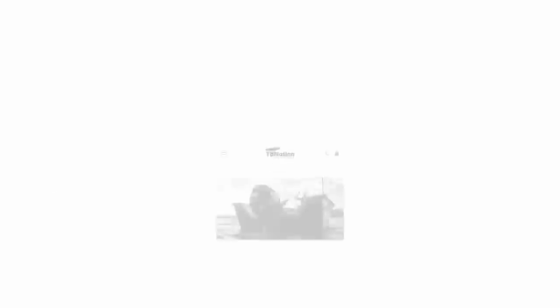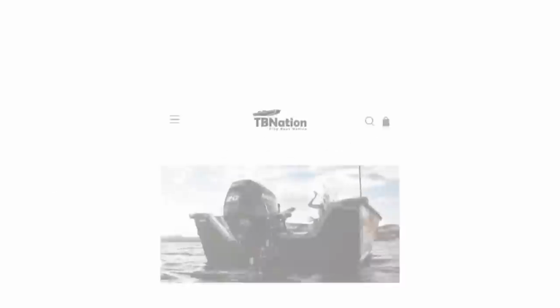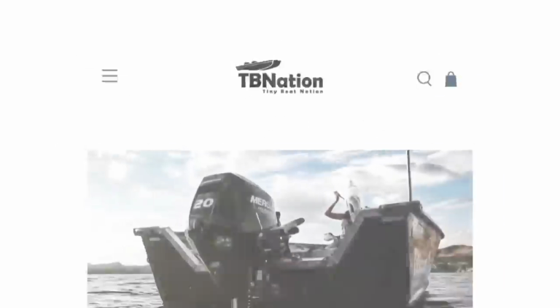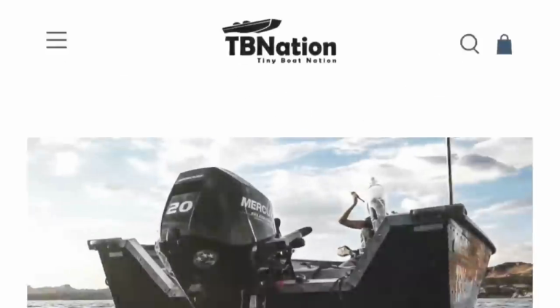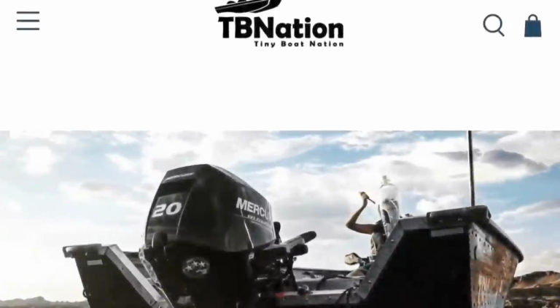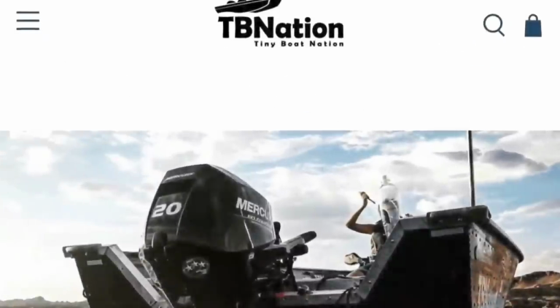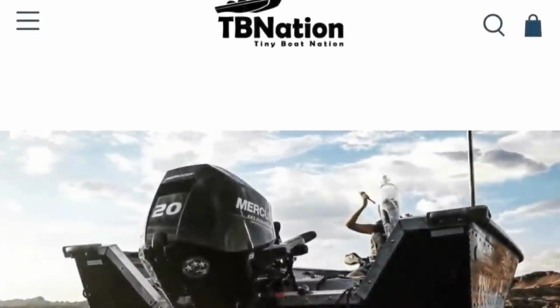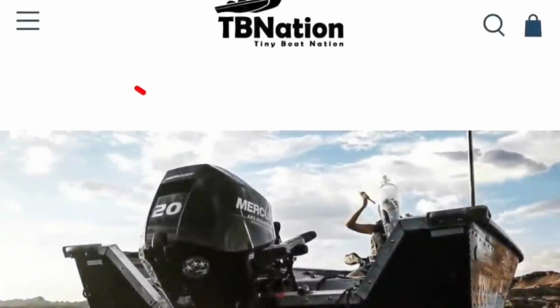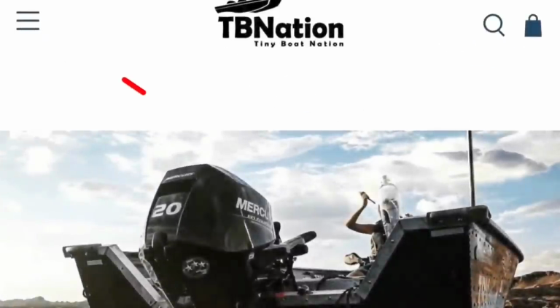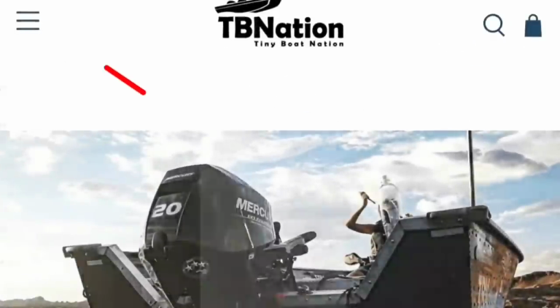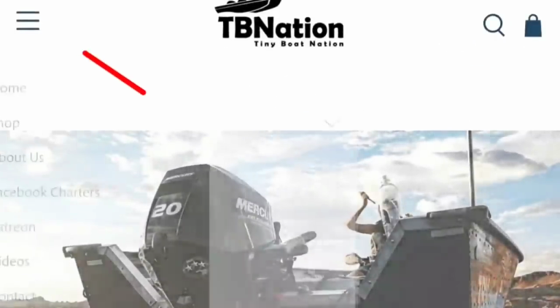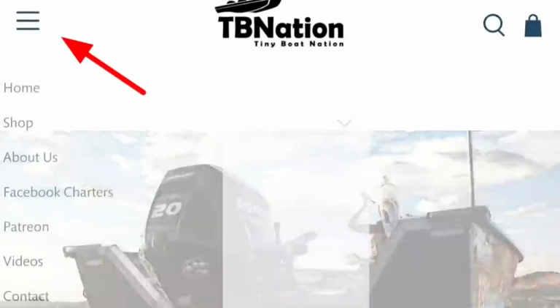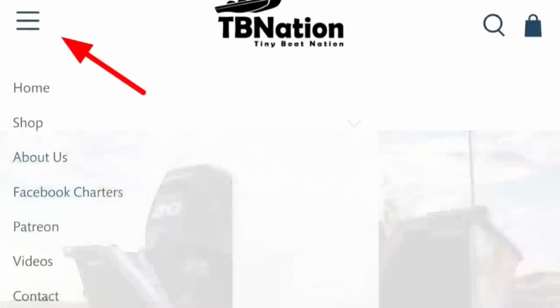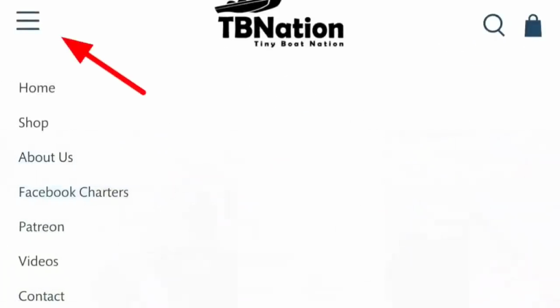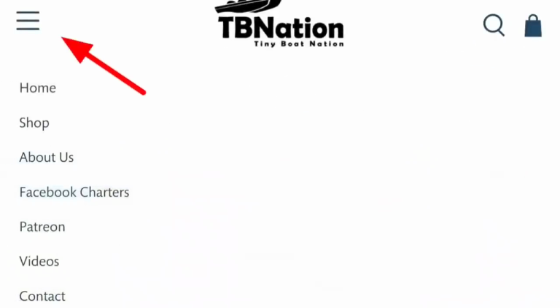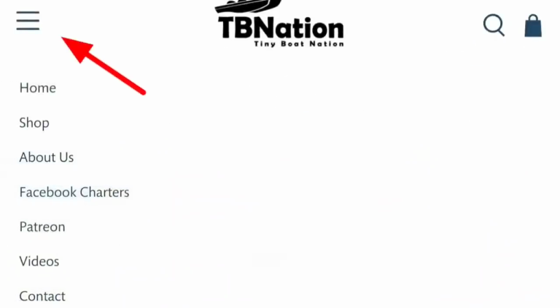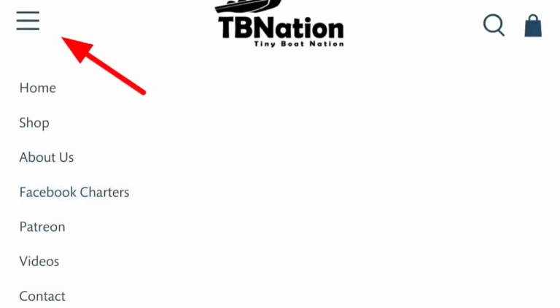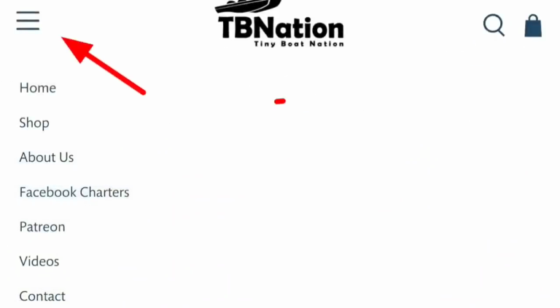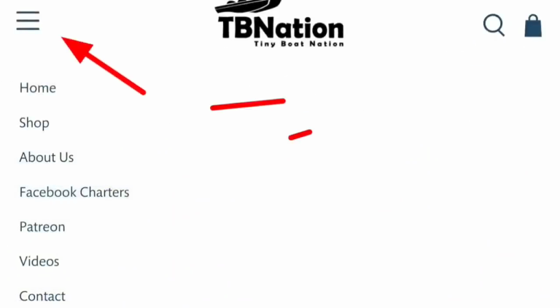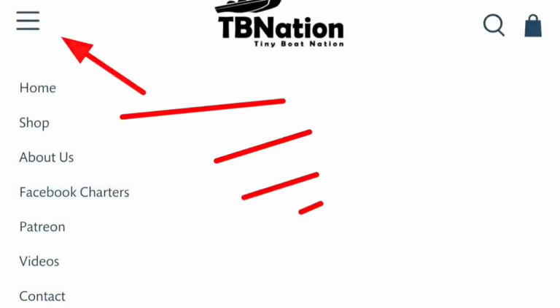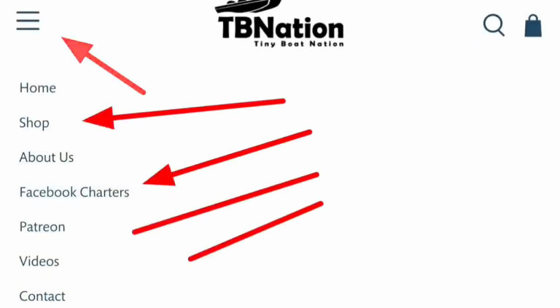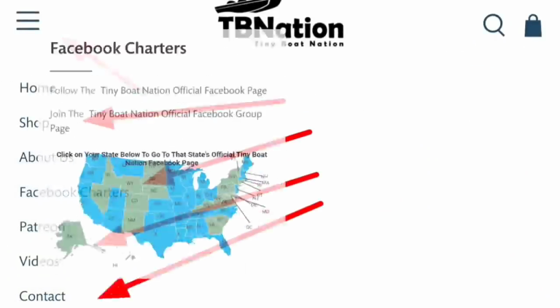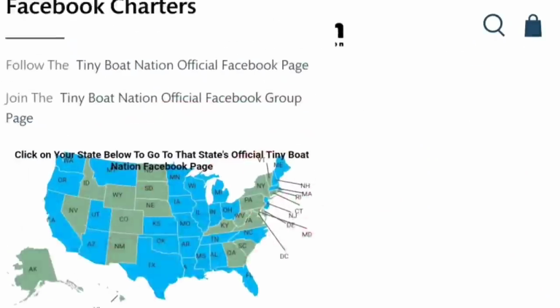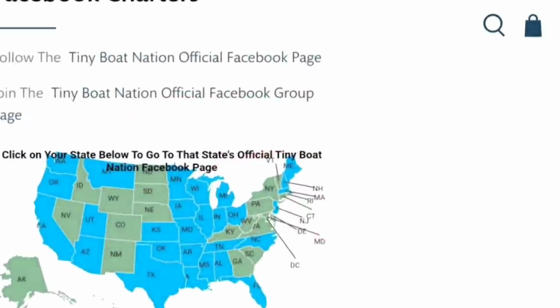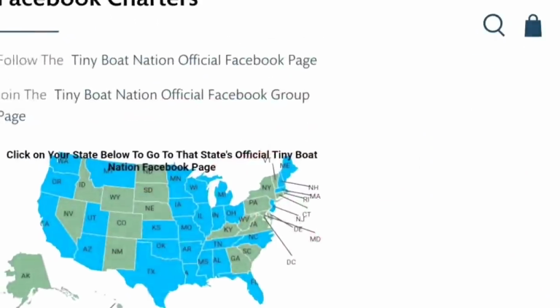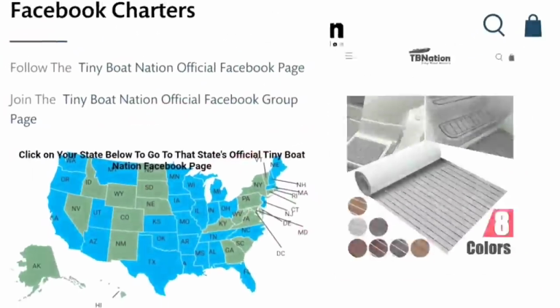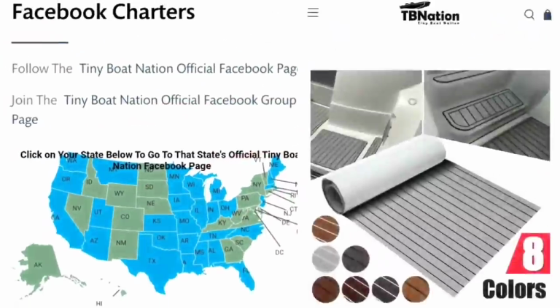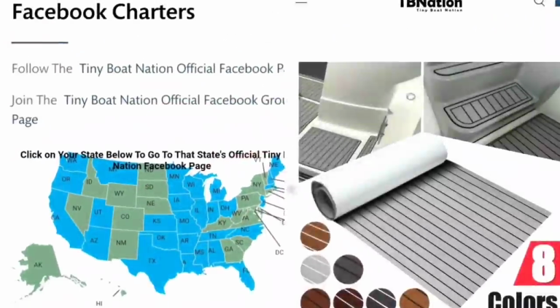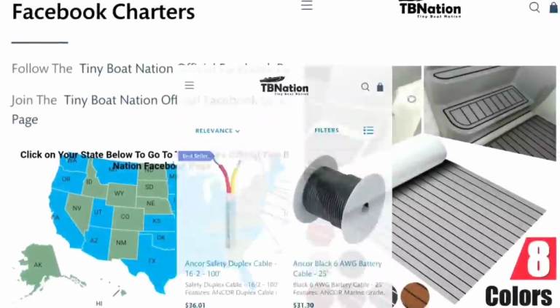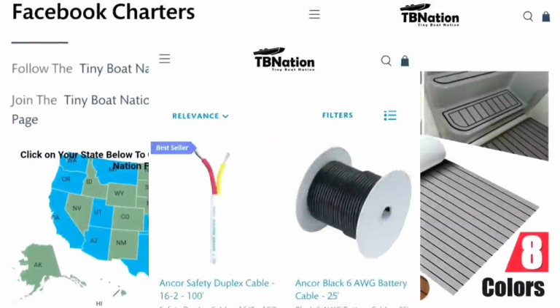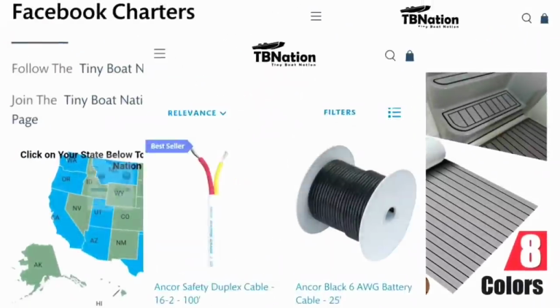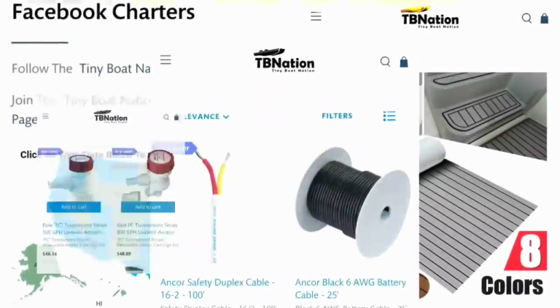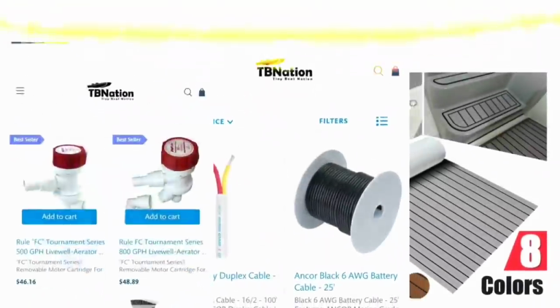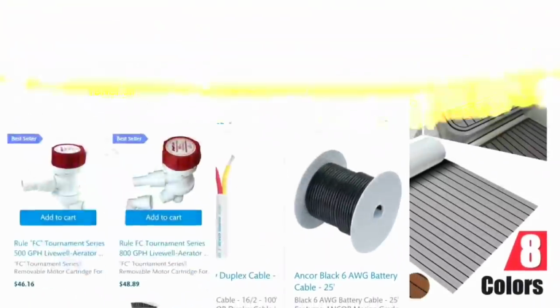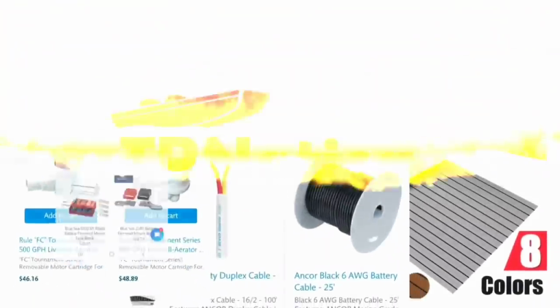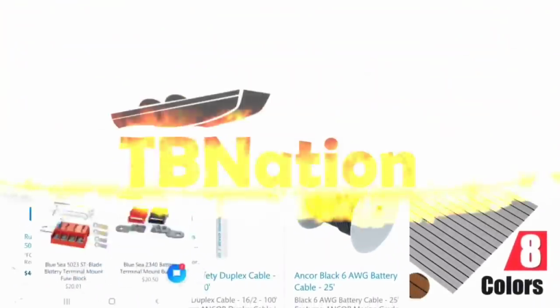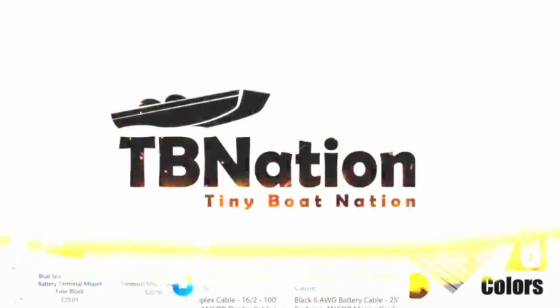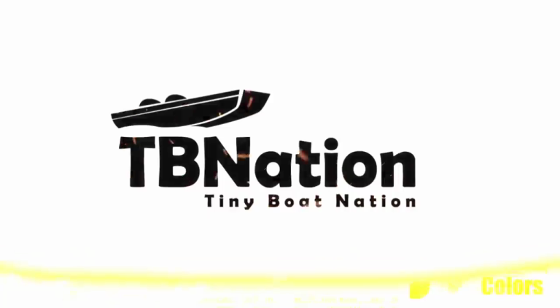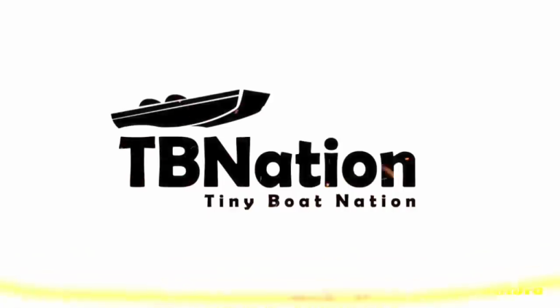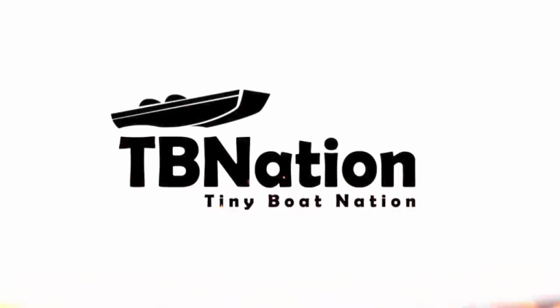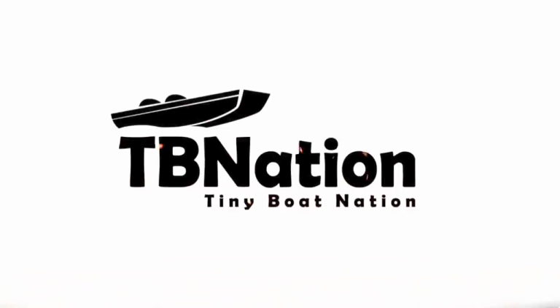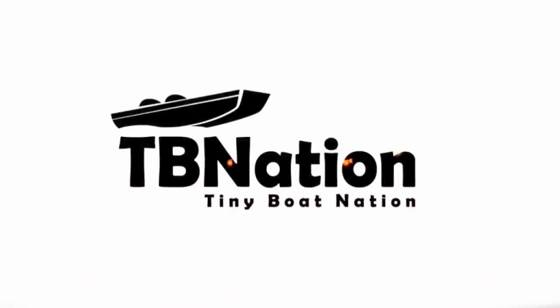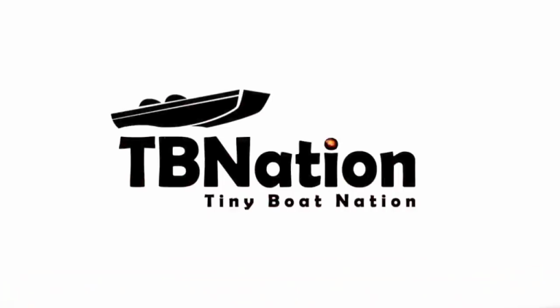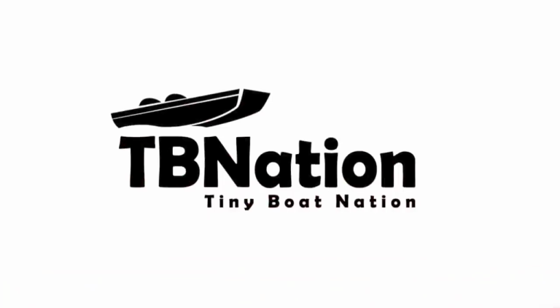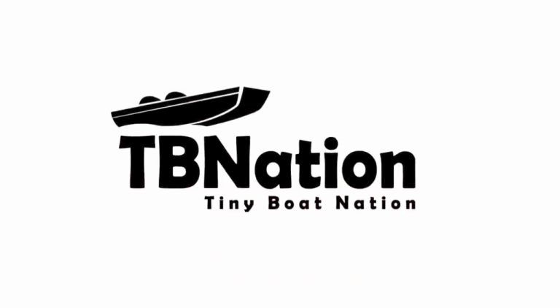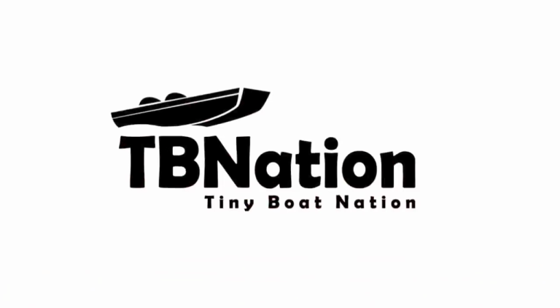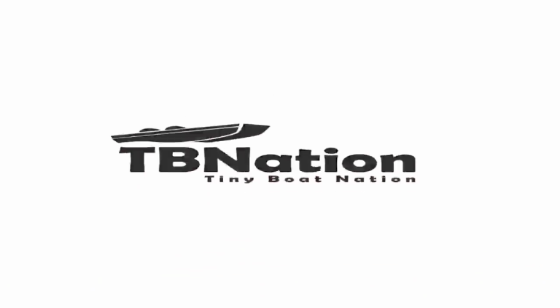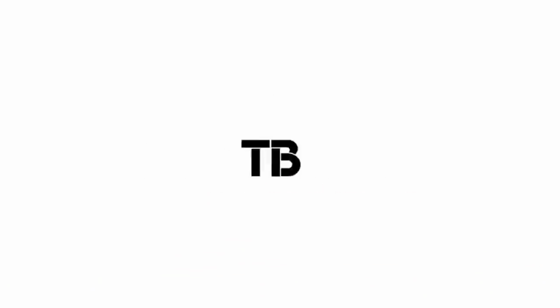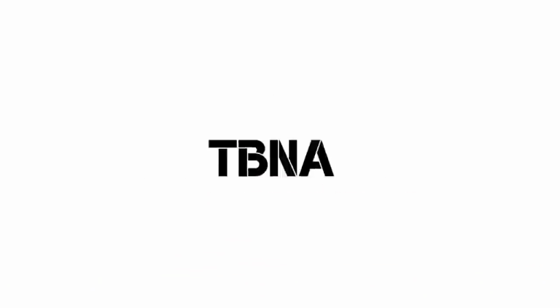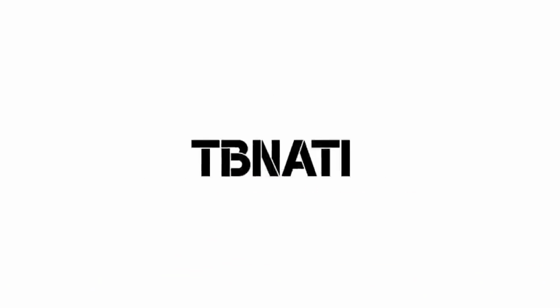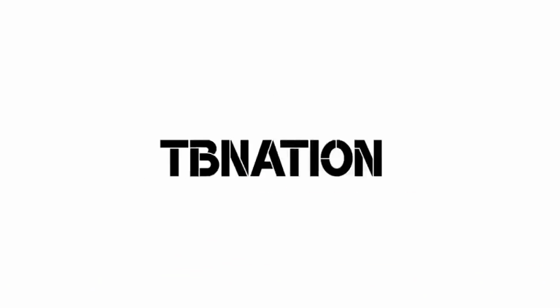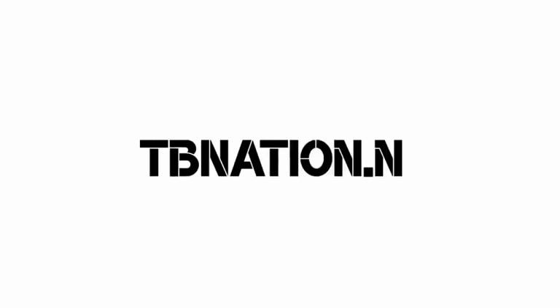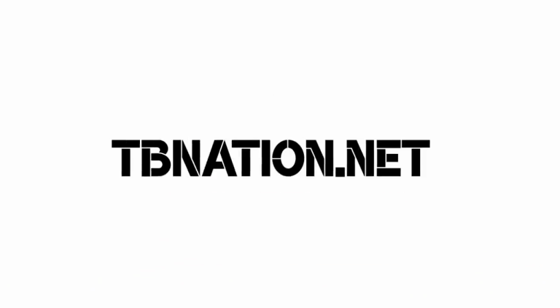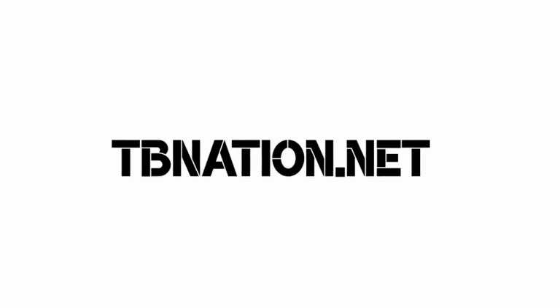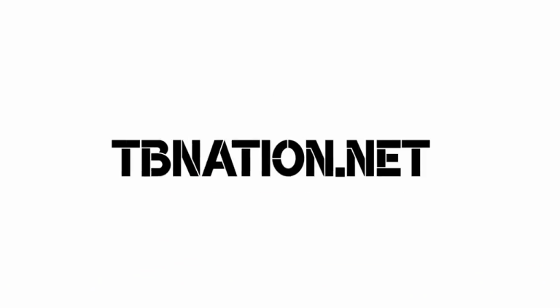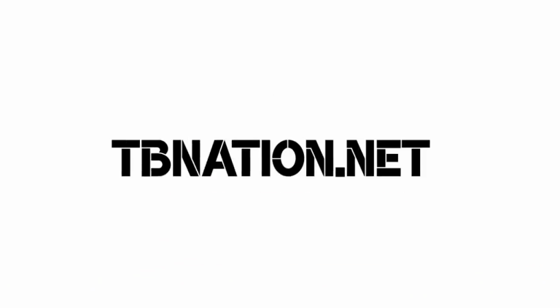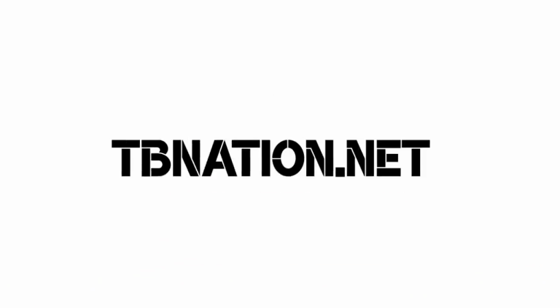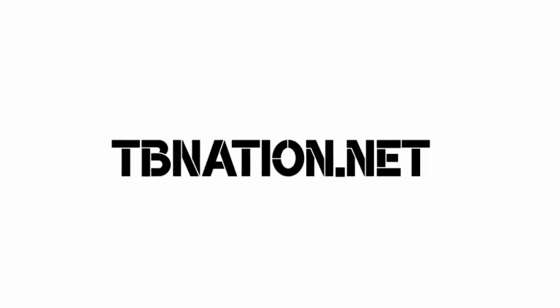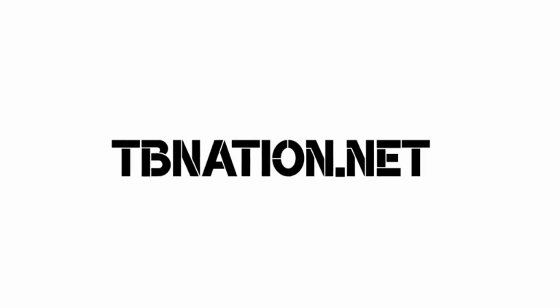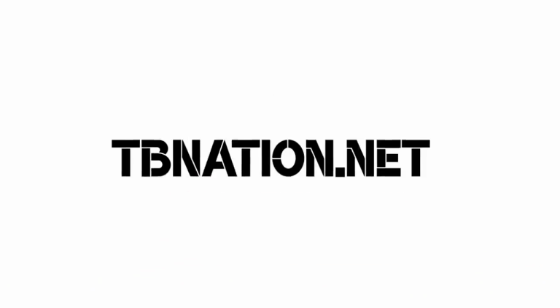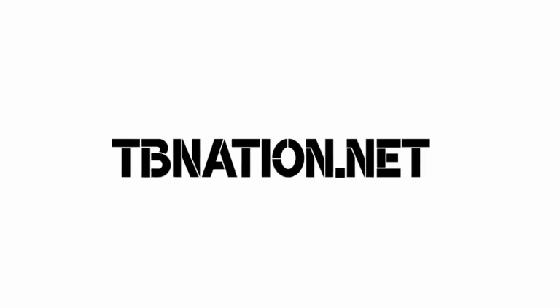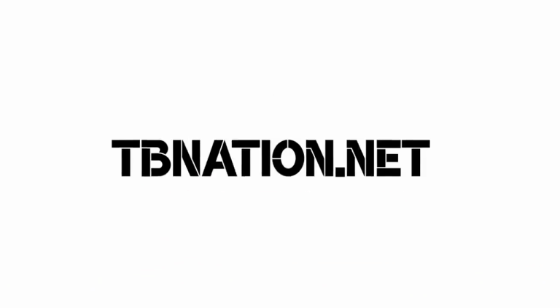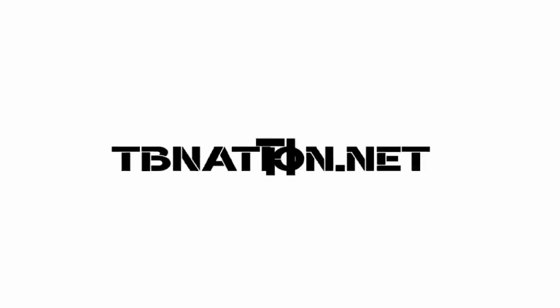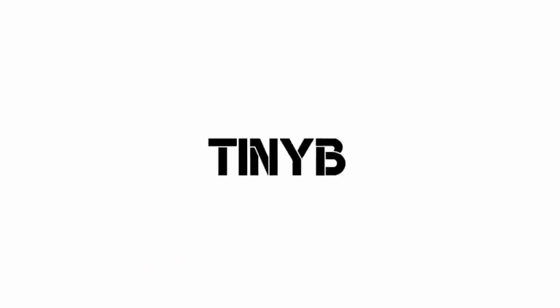Whether you need information, tutorials, products, or simply connections to other tiny boaters around you, we have it all right here.